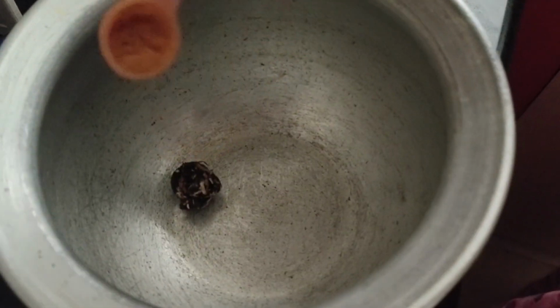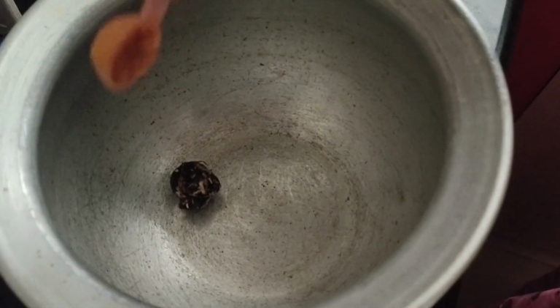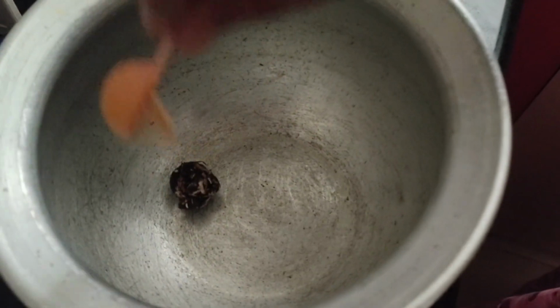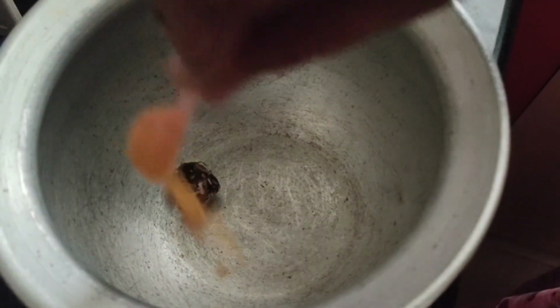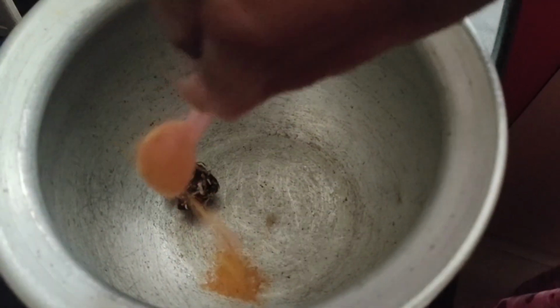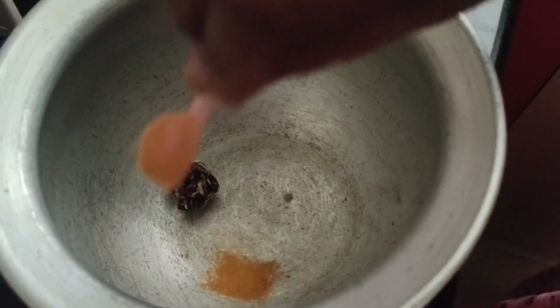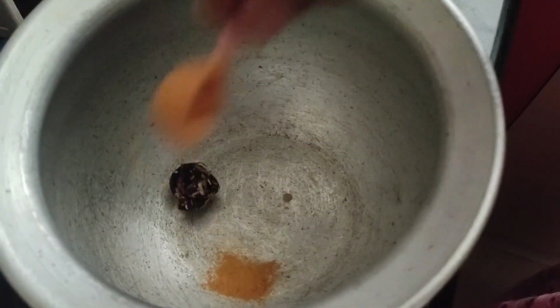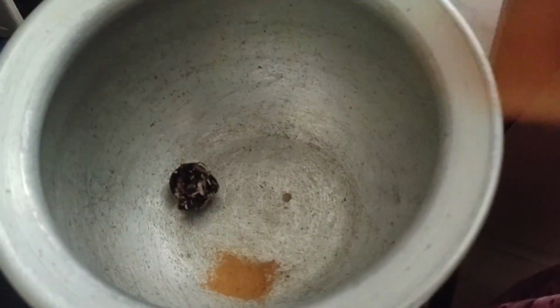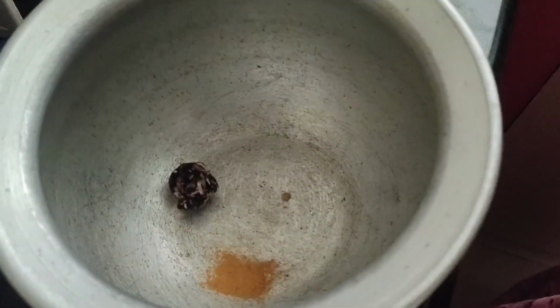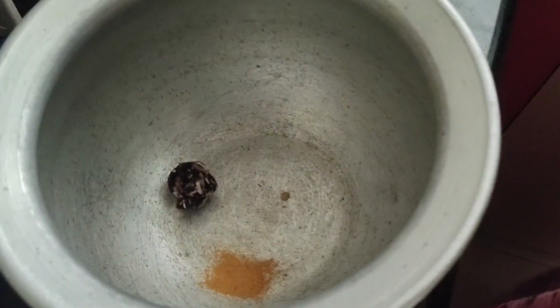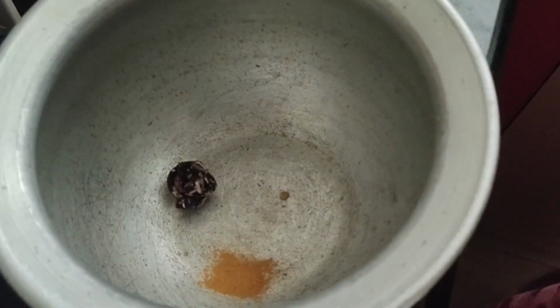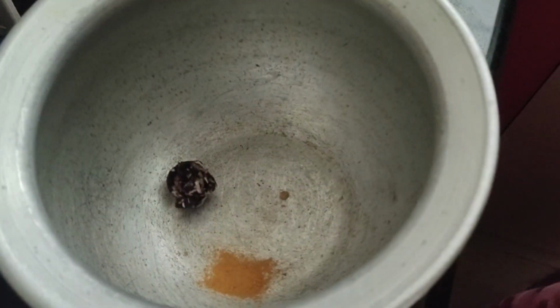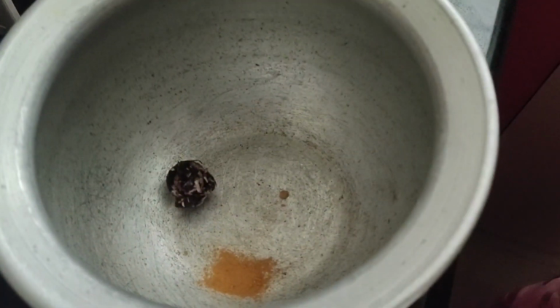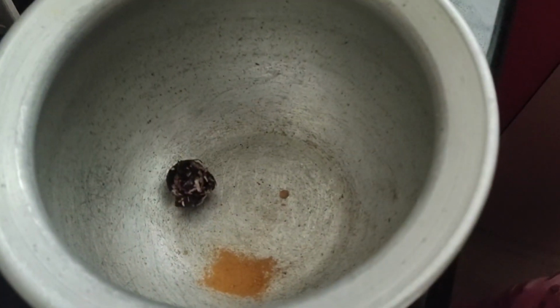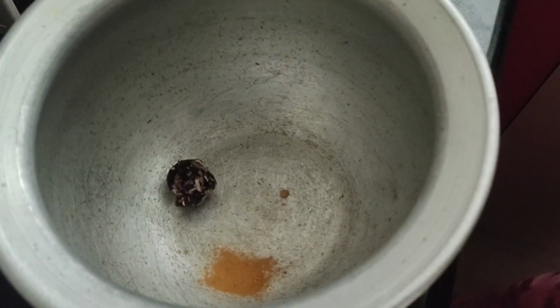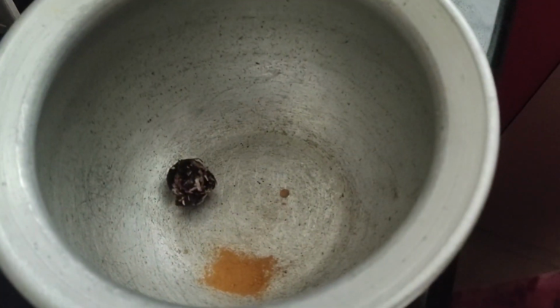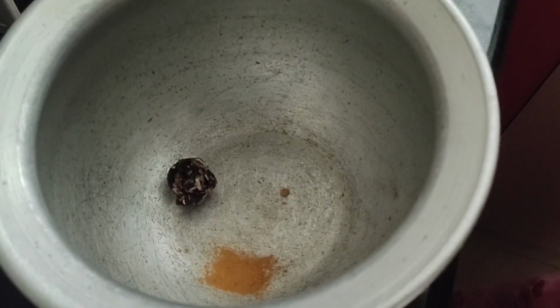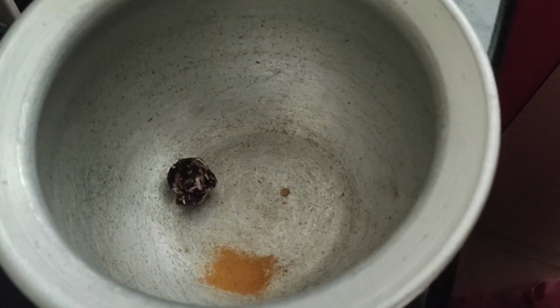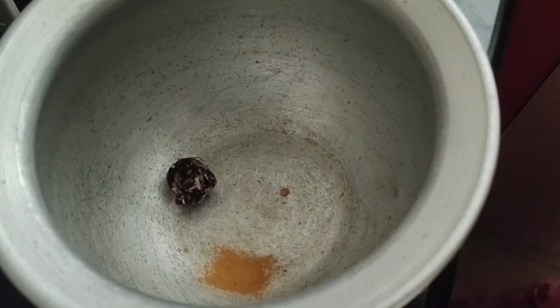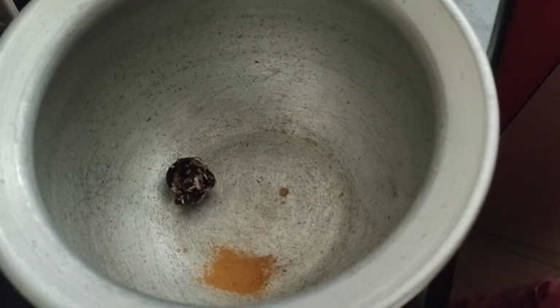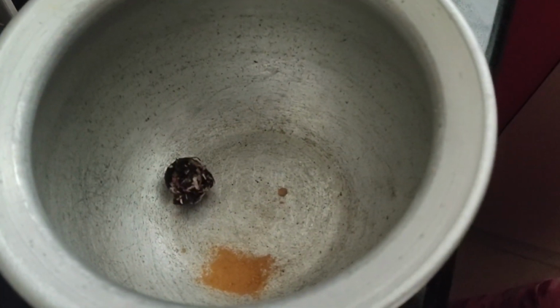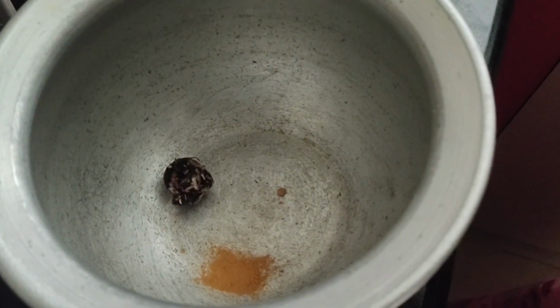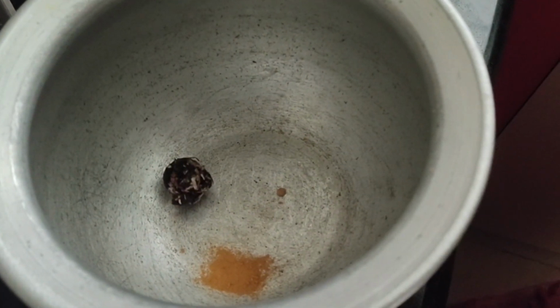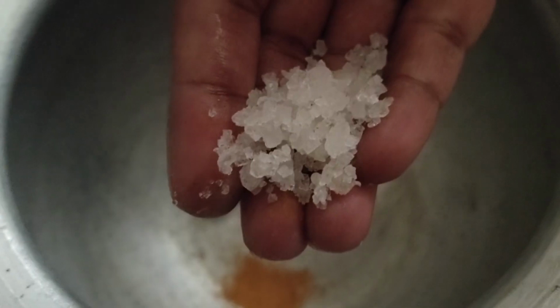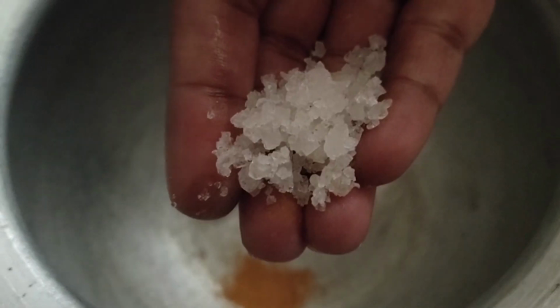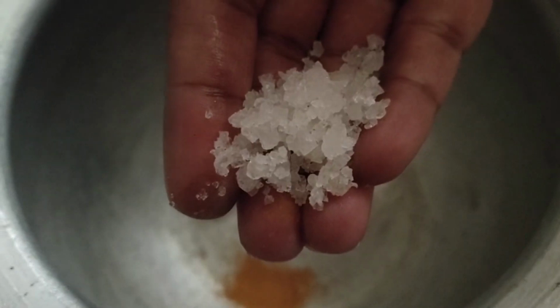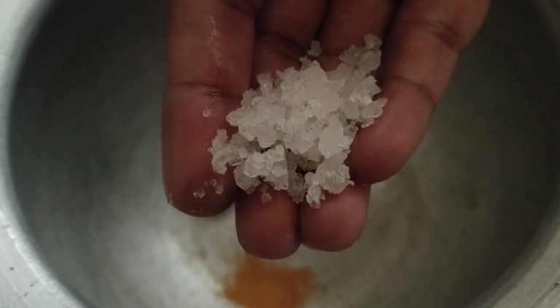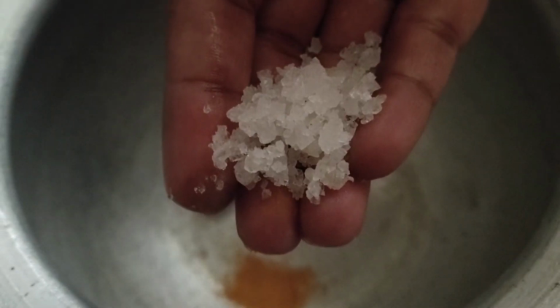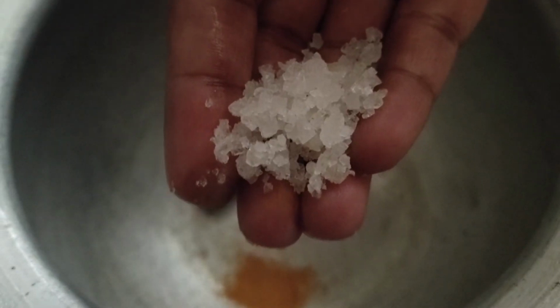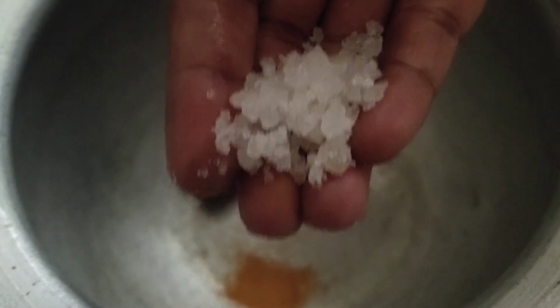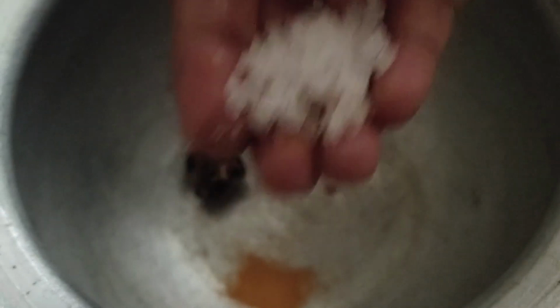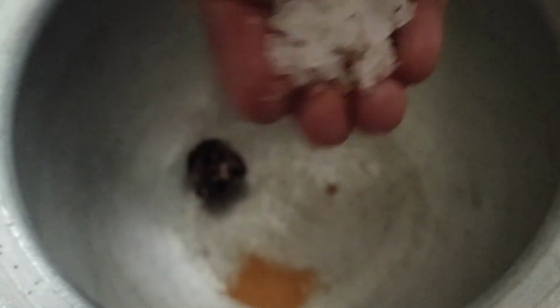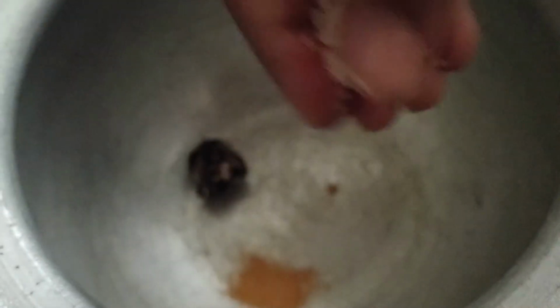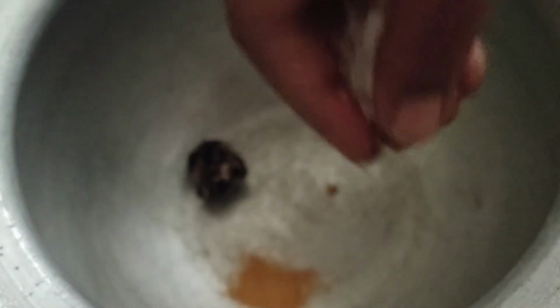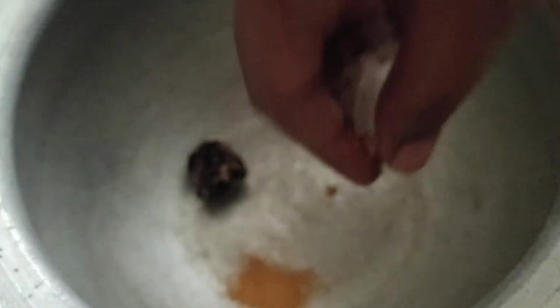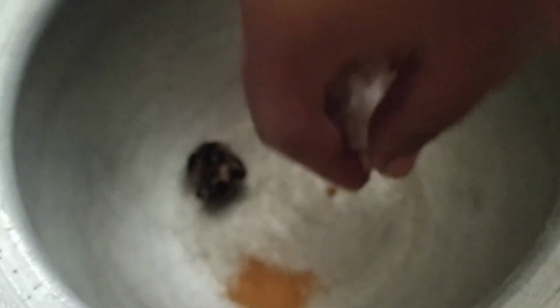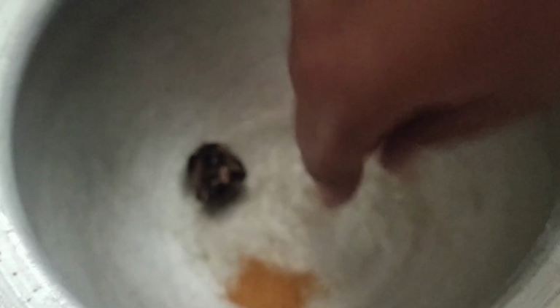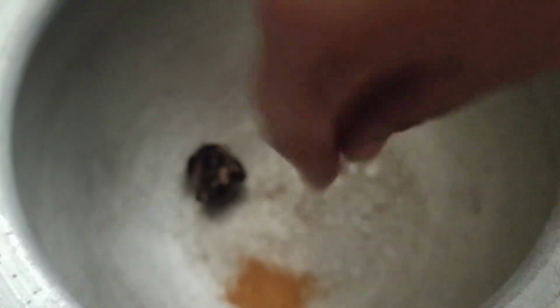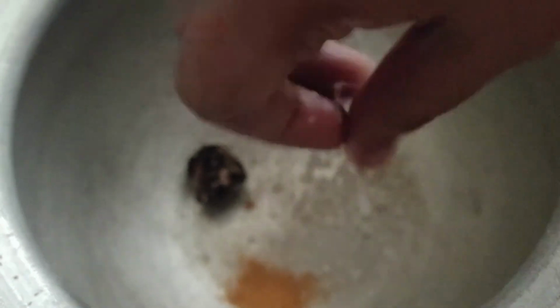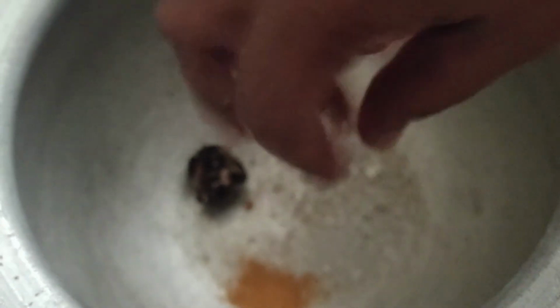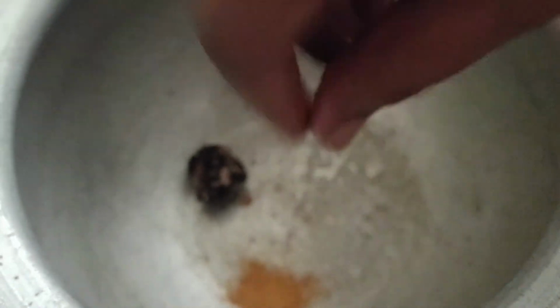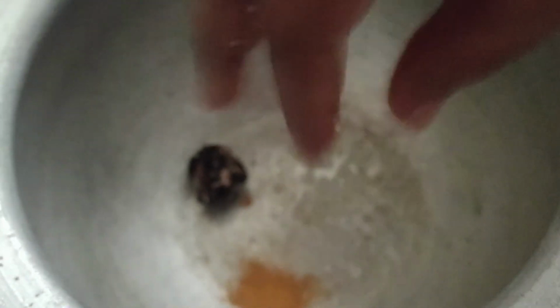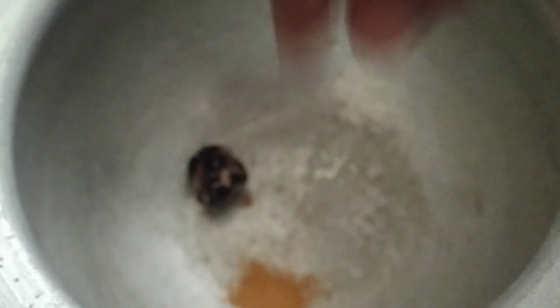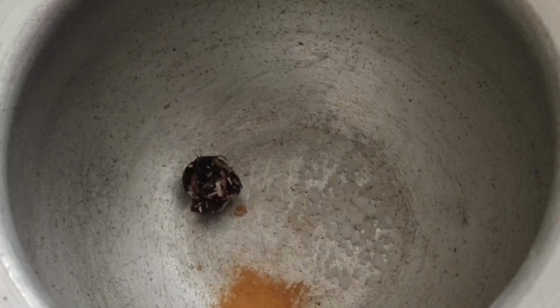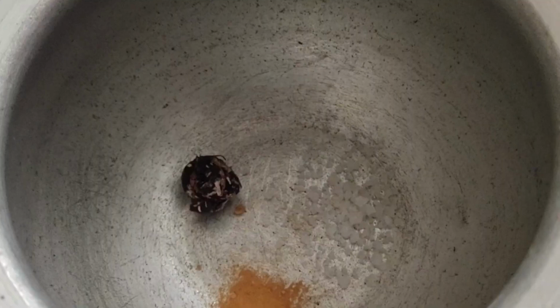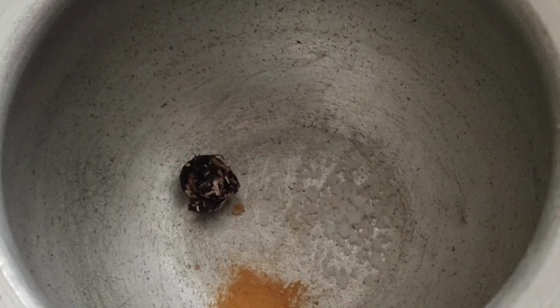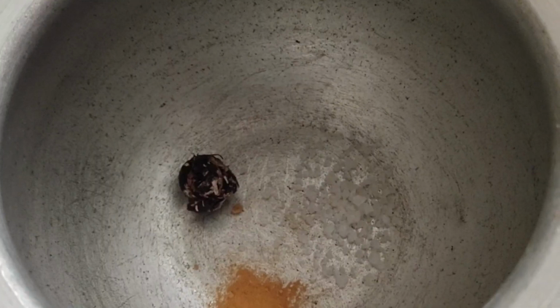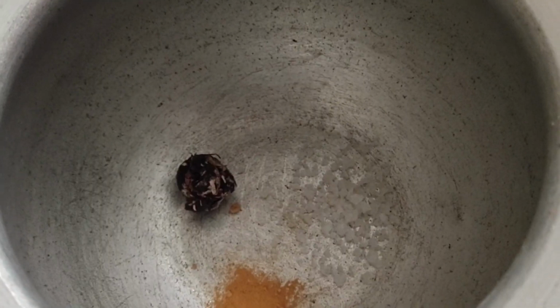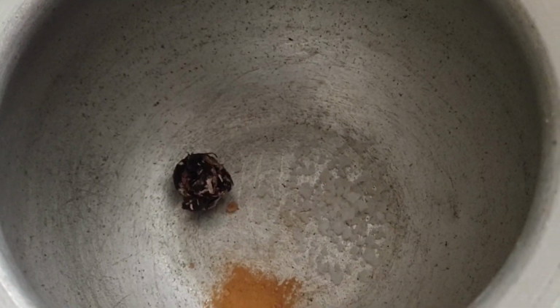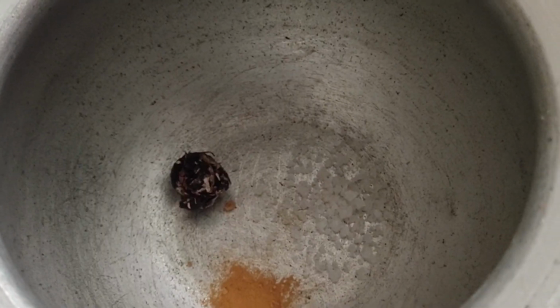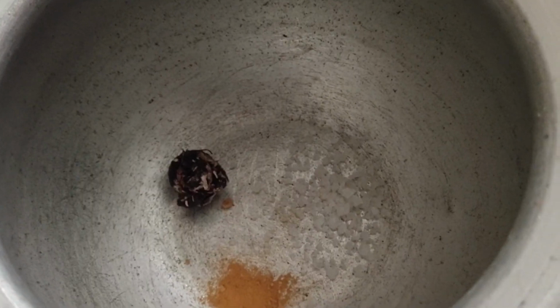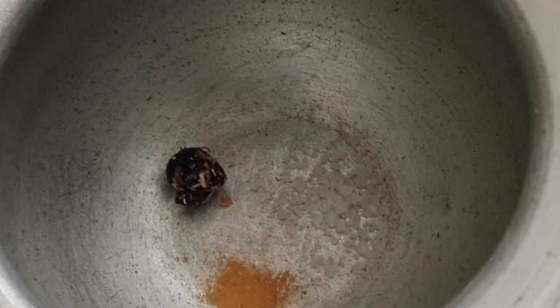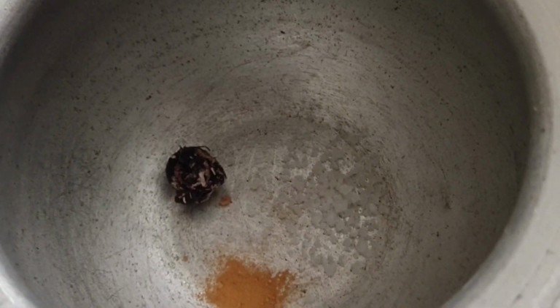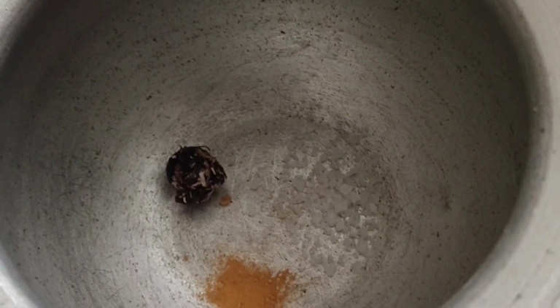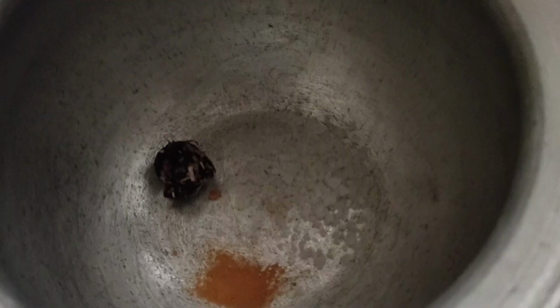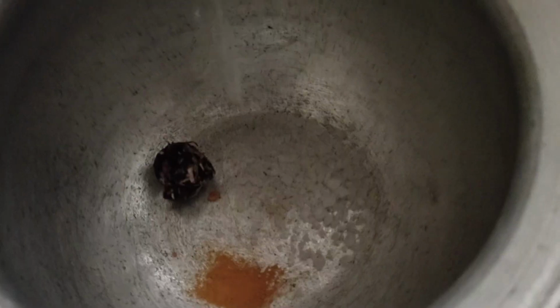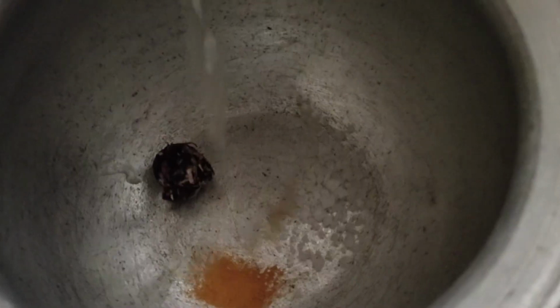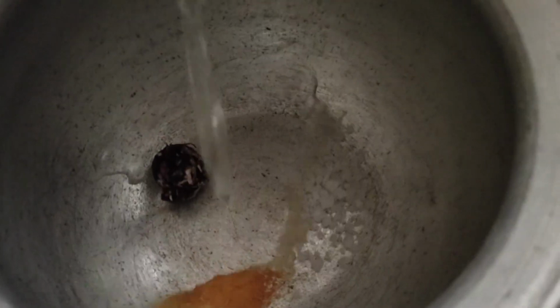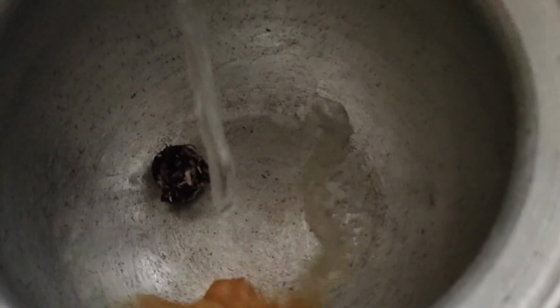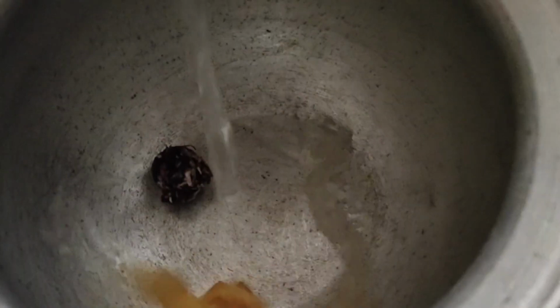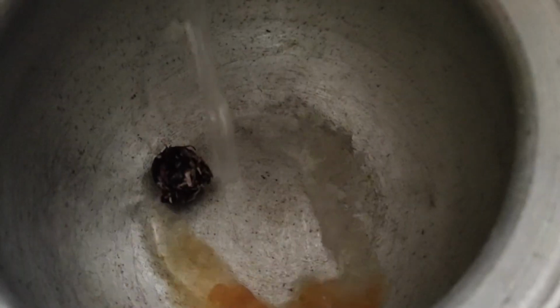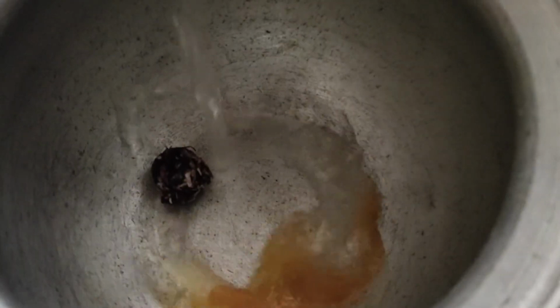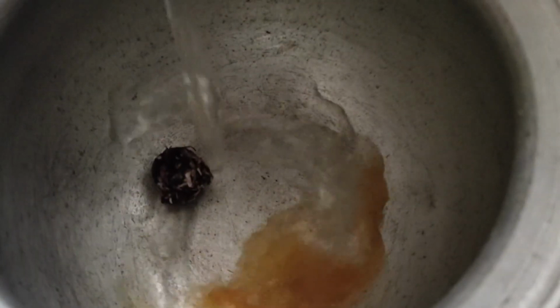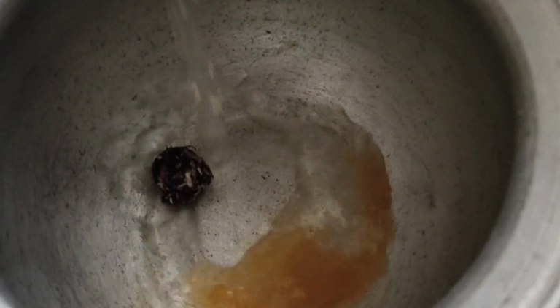Now take a little bit of tamarind, which is an amla size, into a bowl. Add a pinch of salt and the required amount of salt, and have two glasses of water in it.